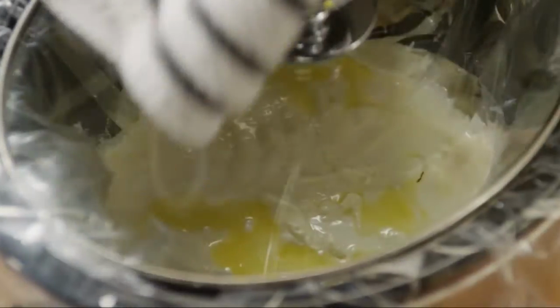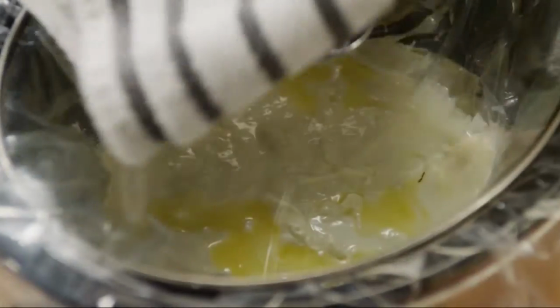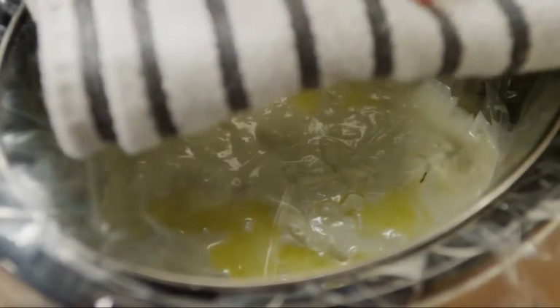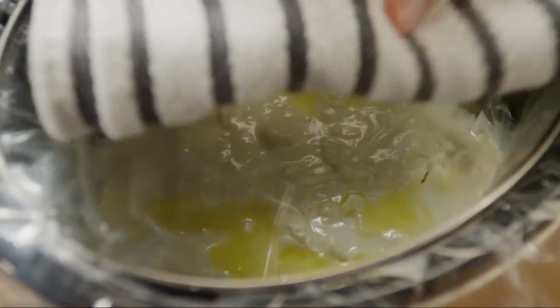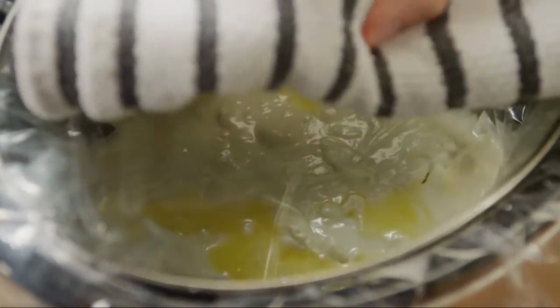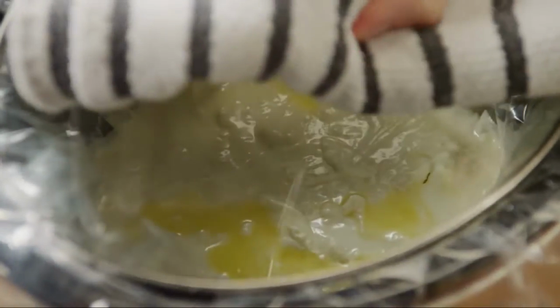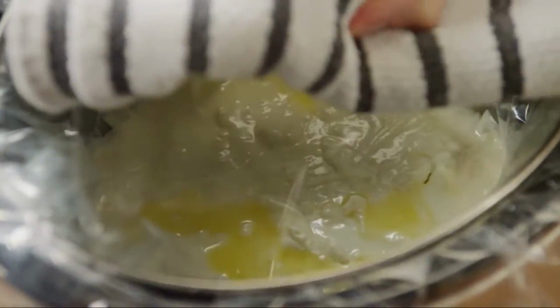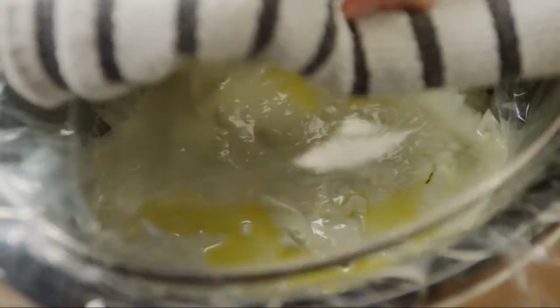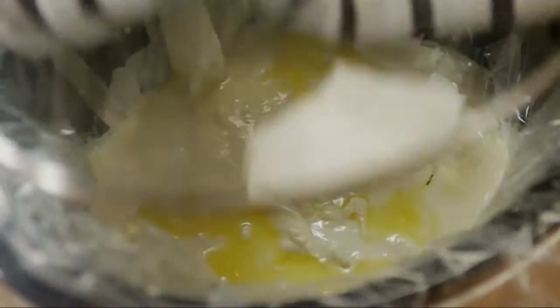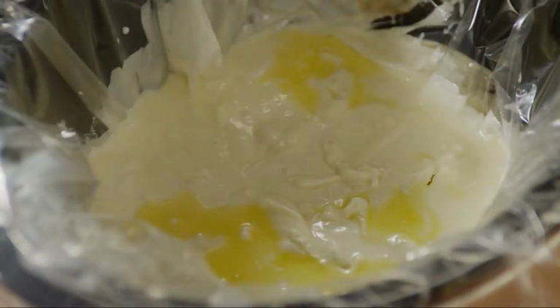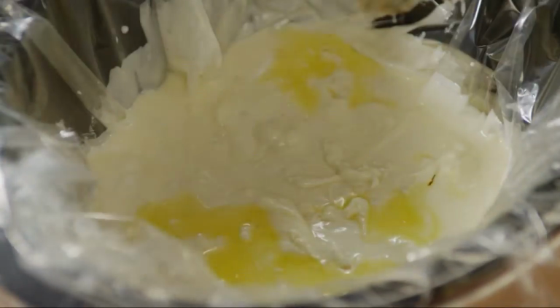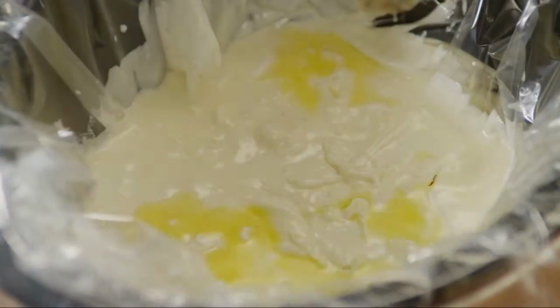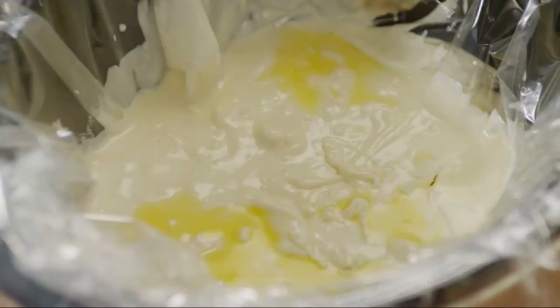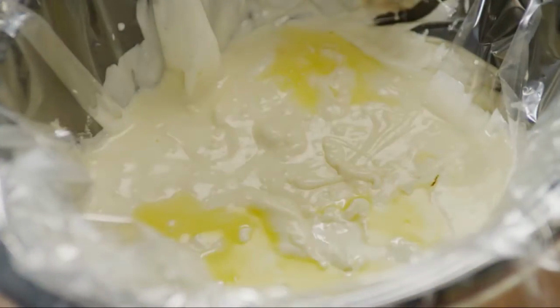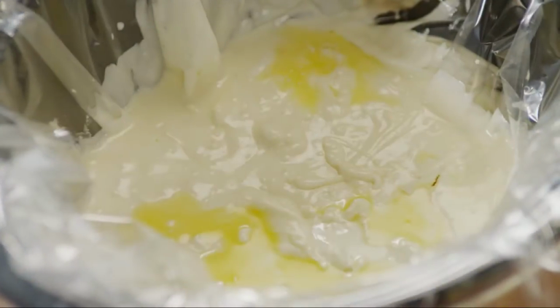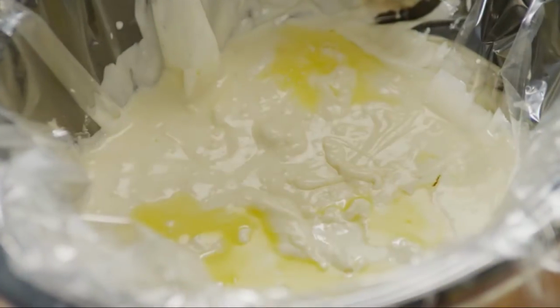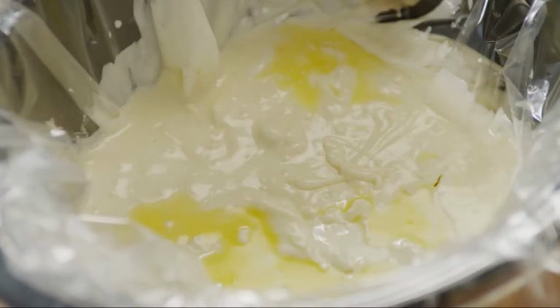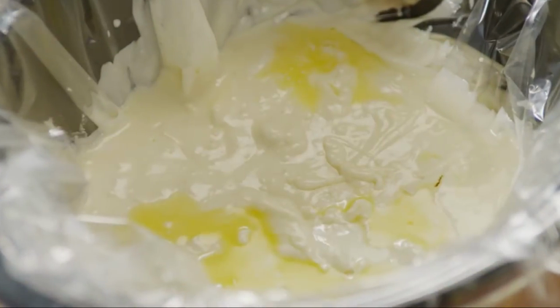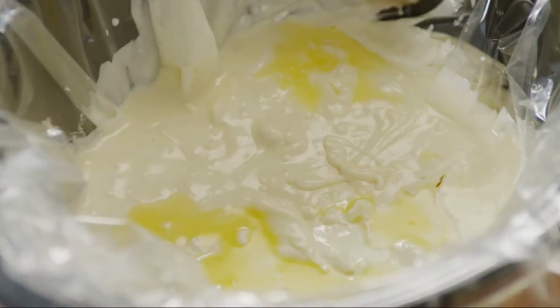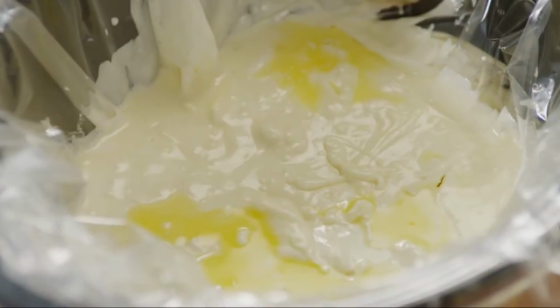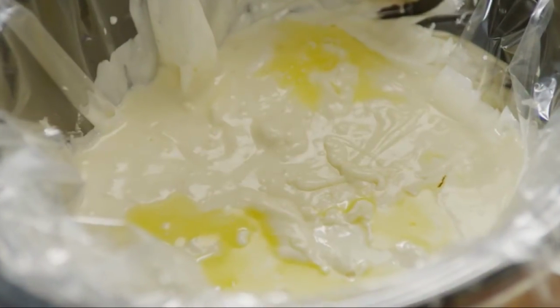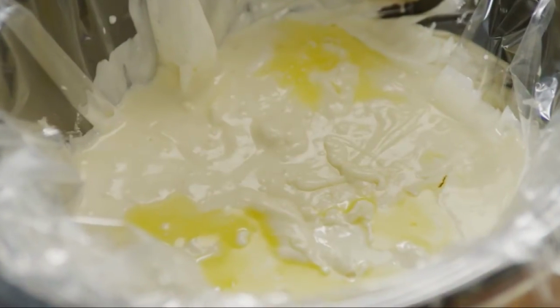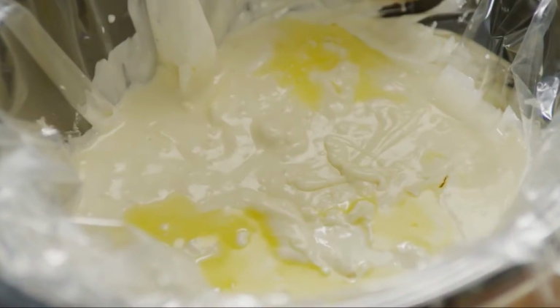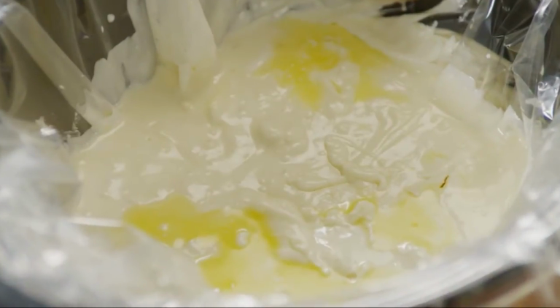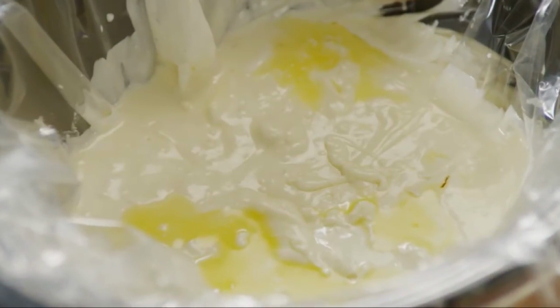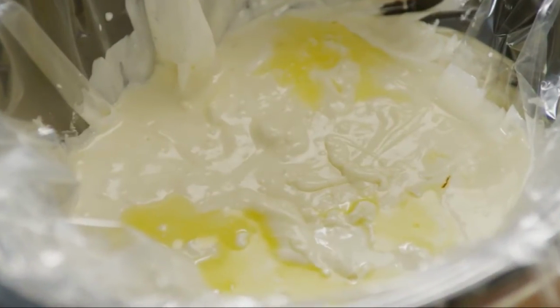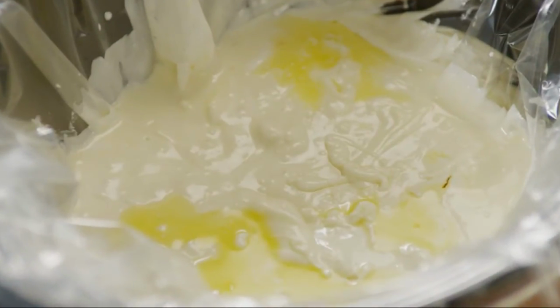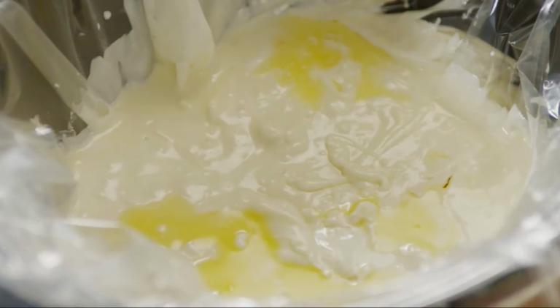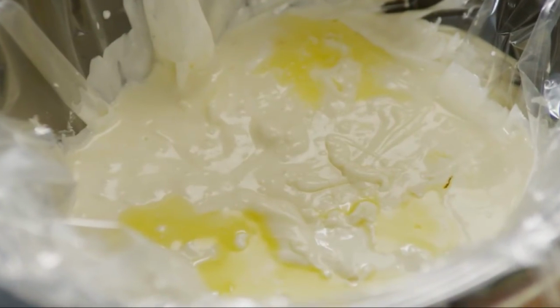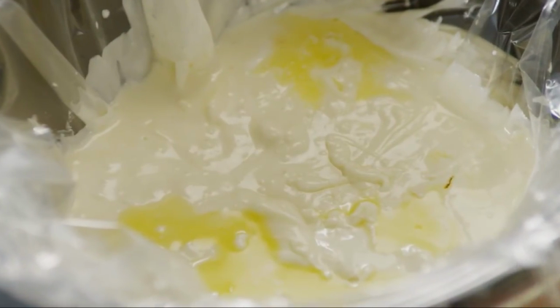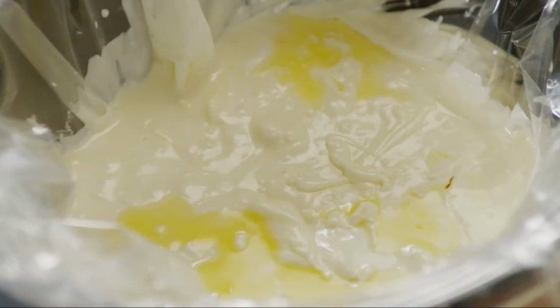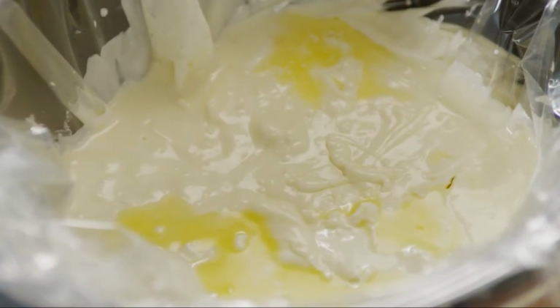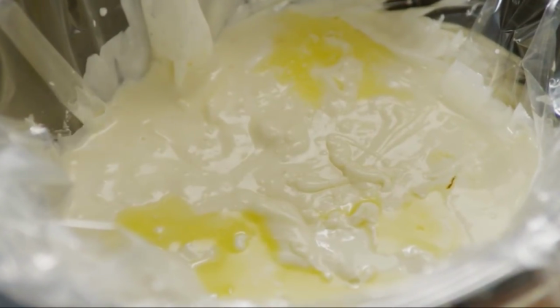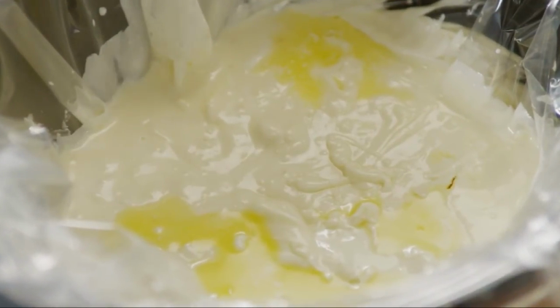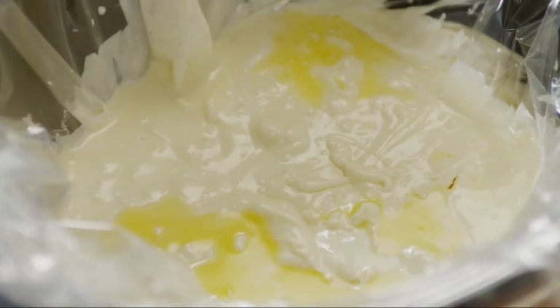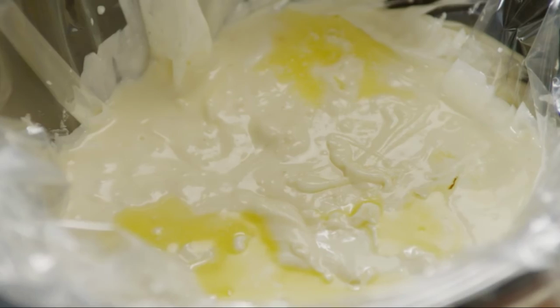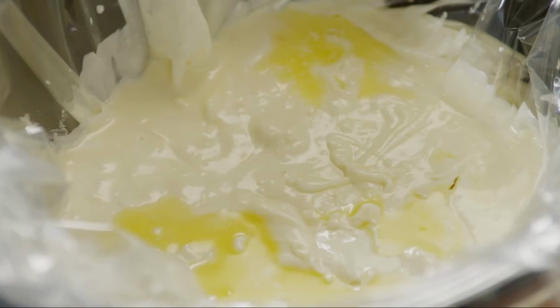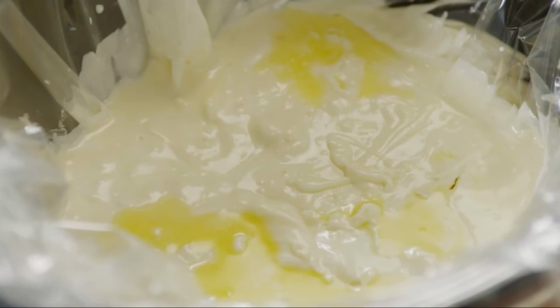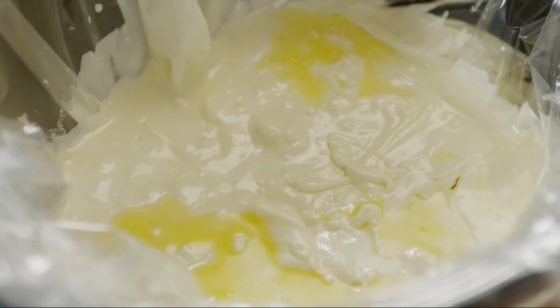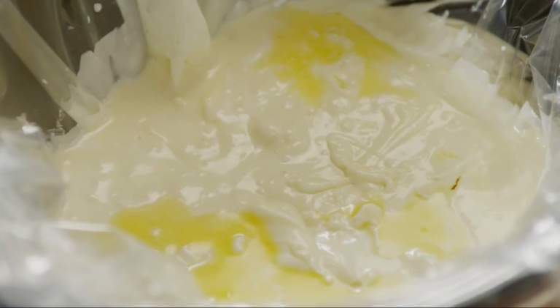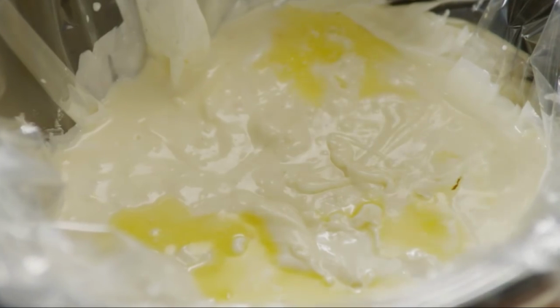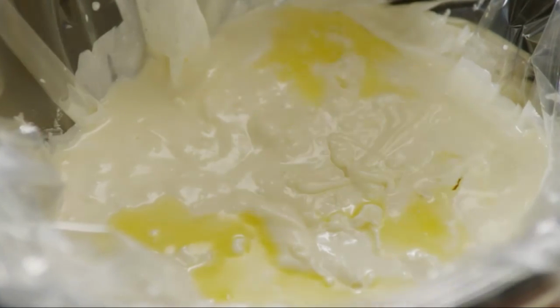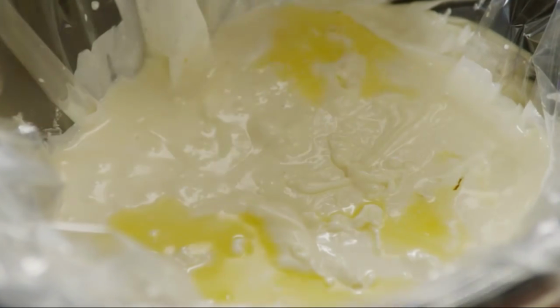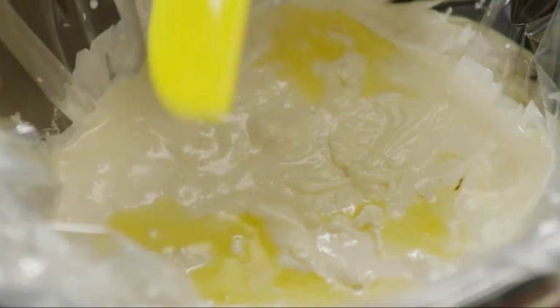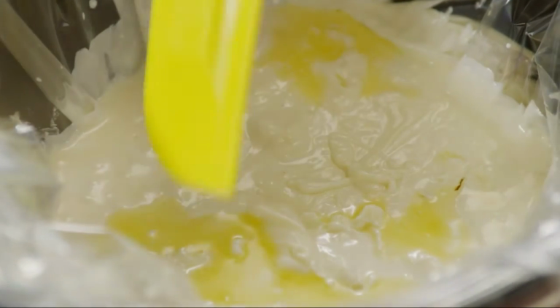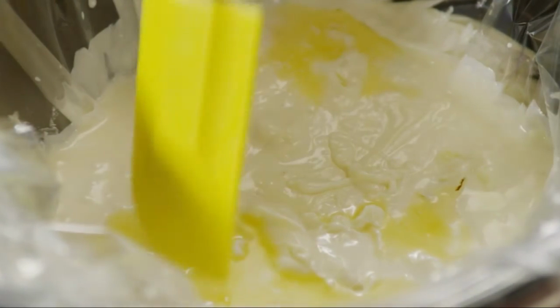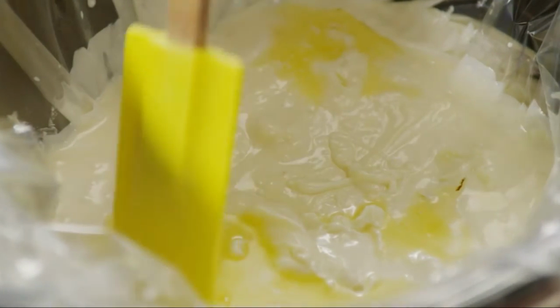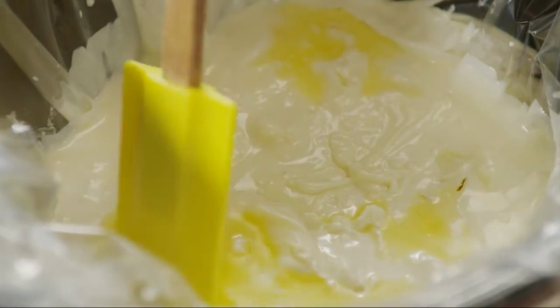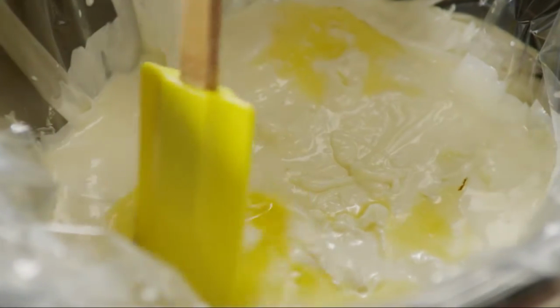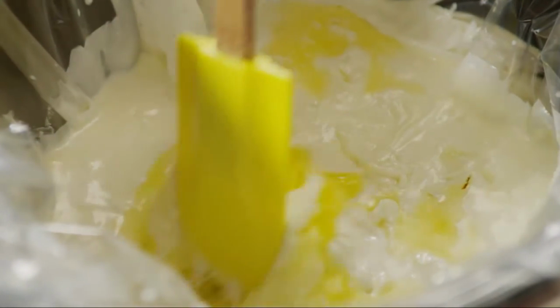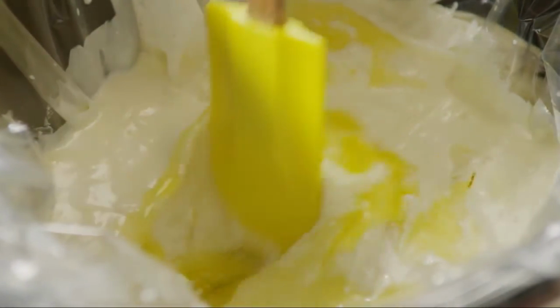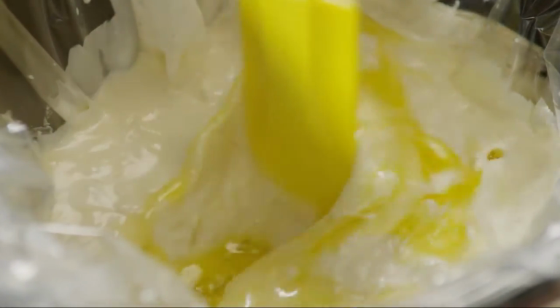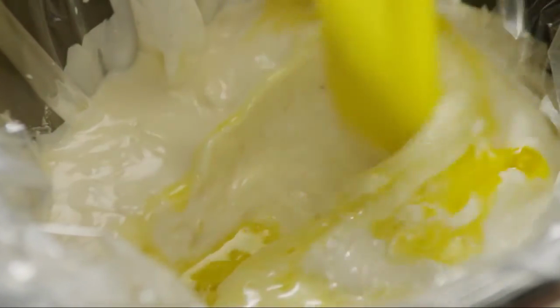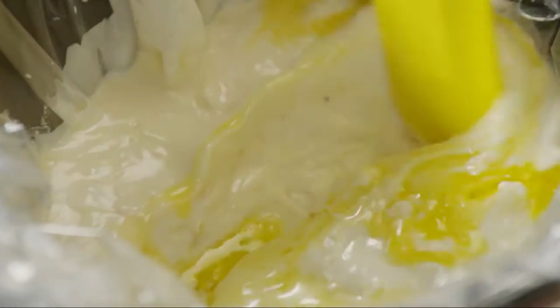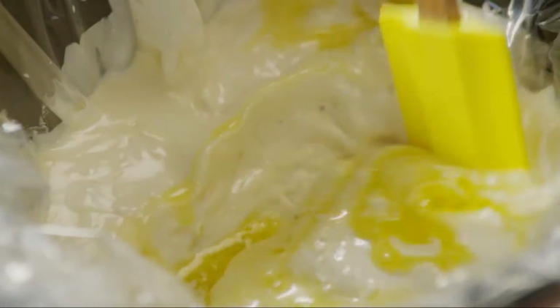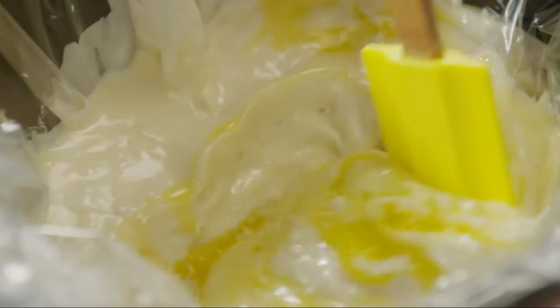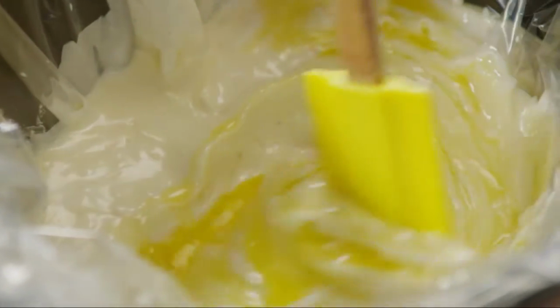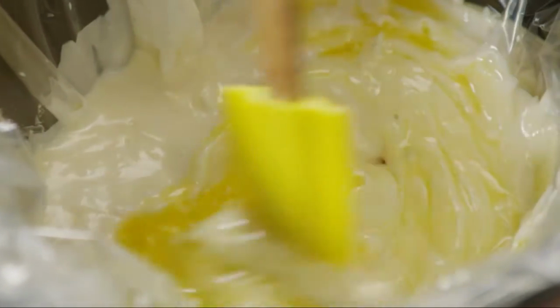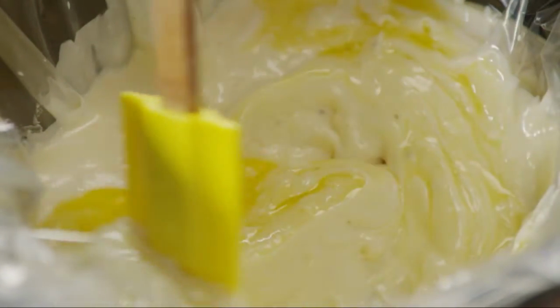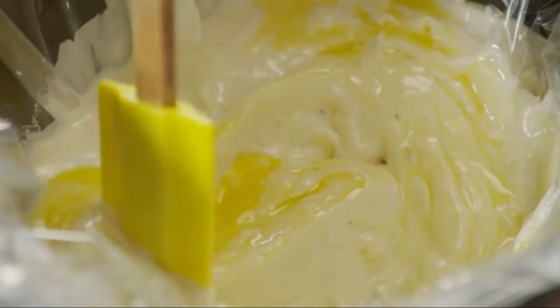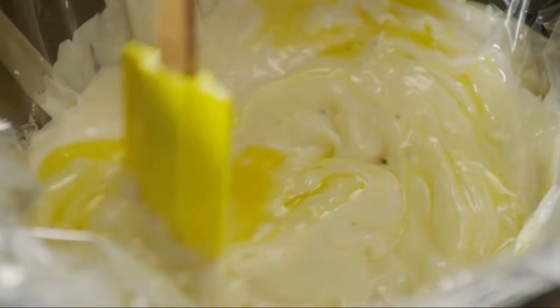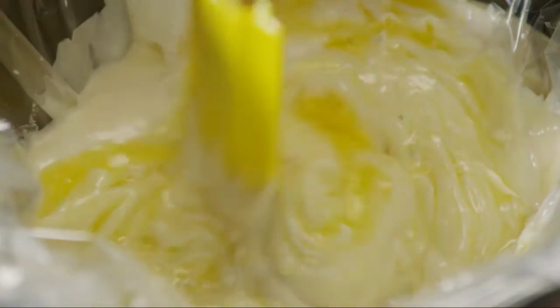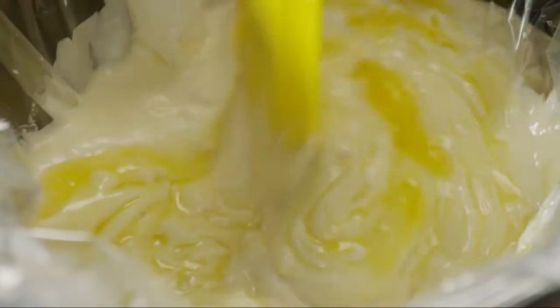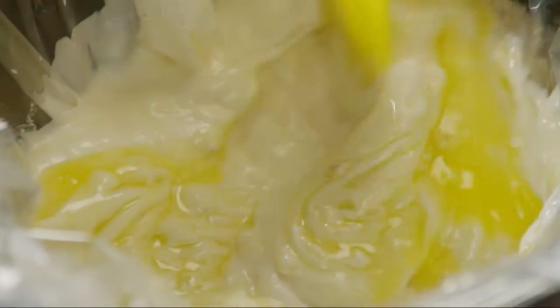Check the candy, and if it's melted and smooth, it's ready for the next step — but it may need another 30 minutes.